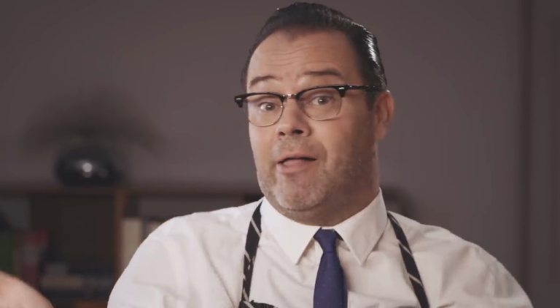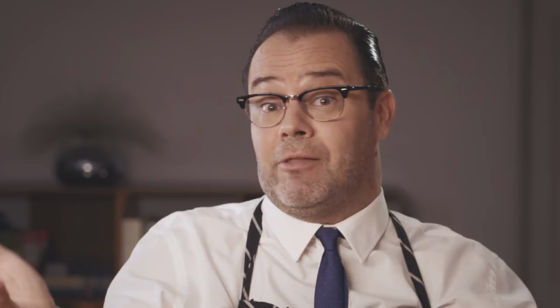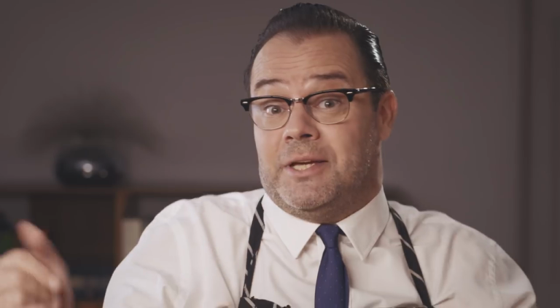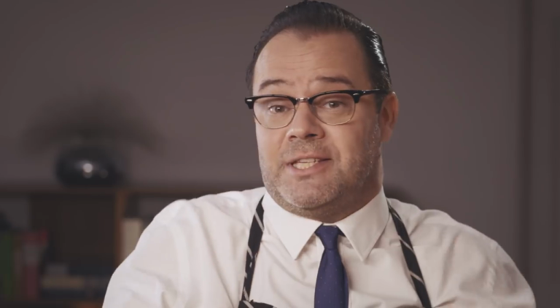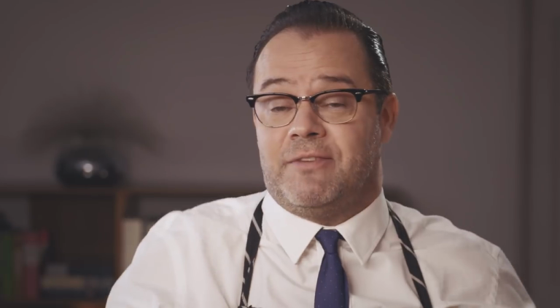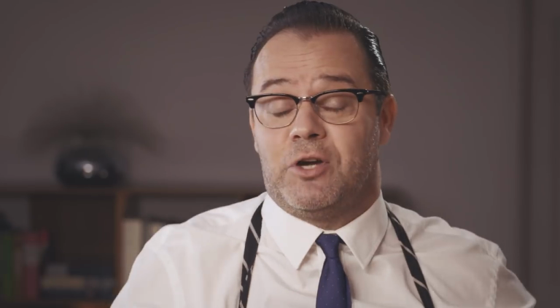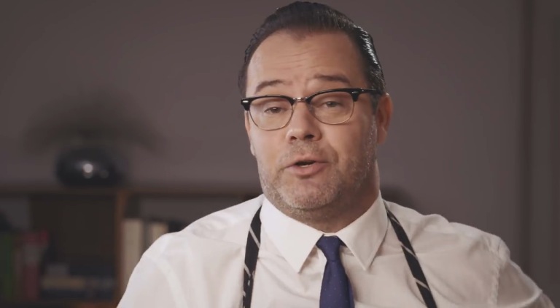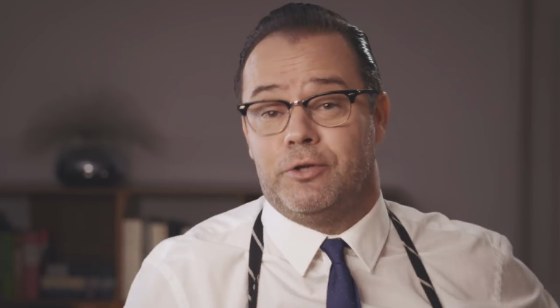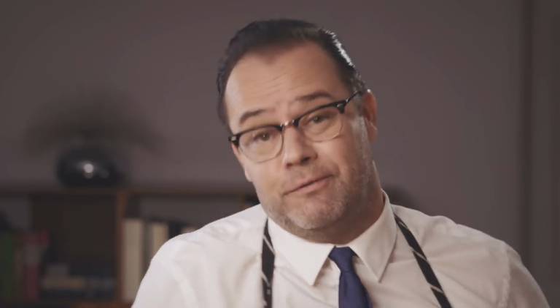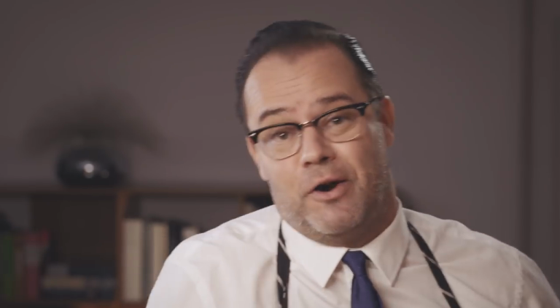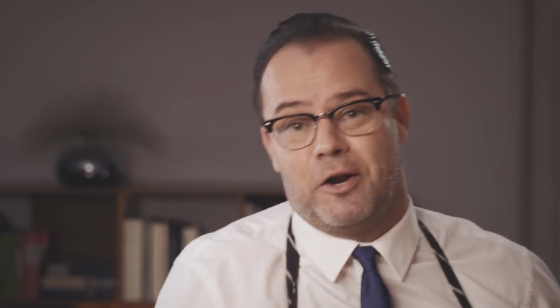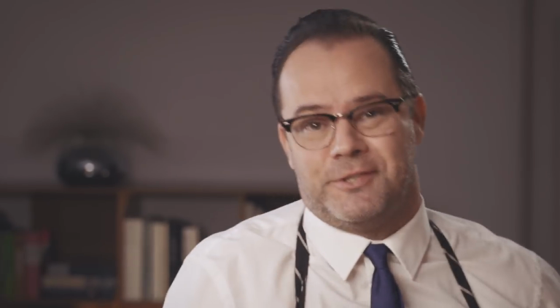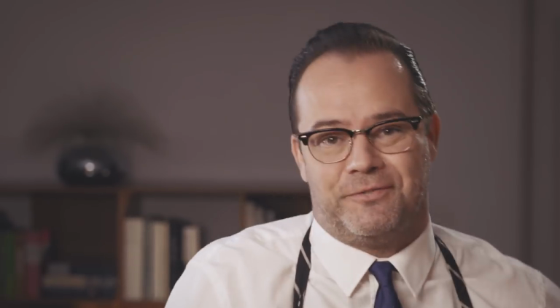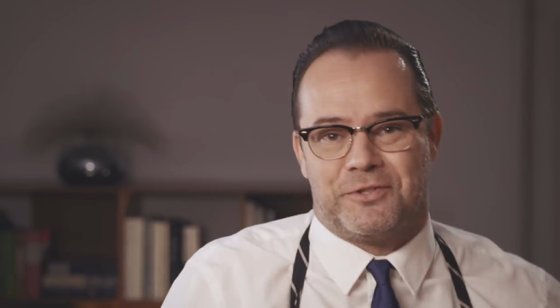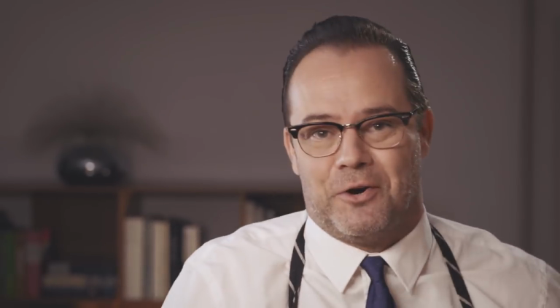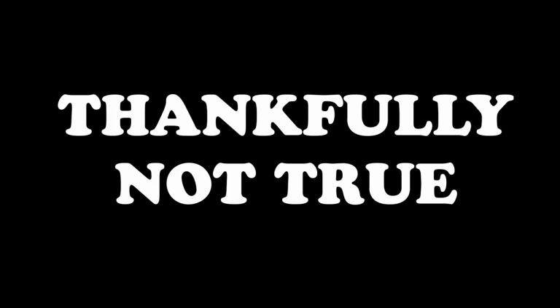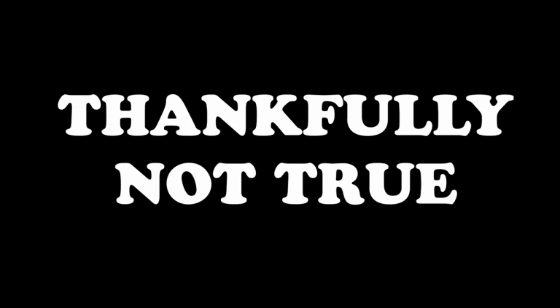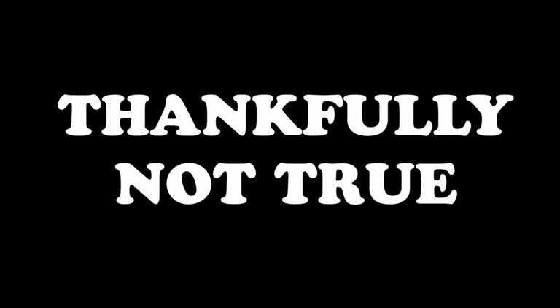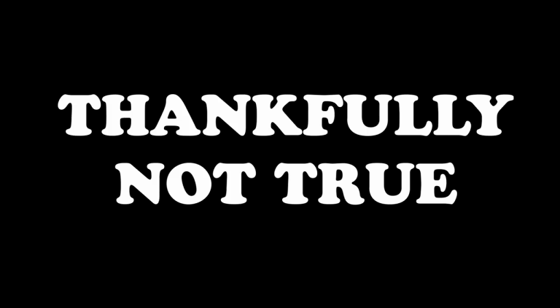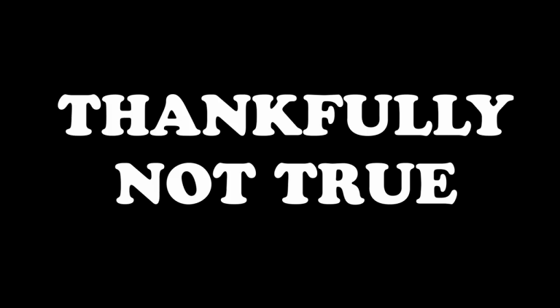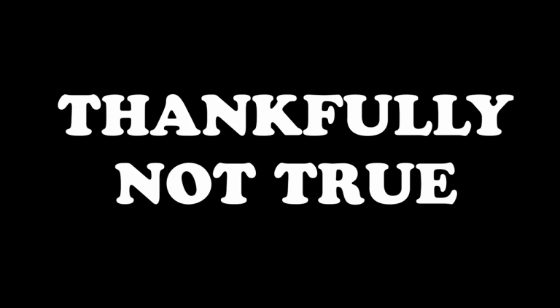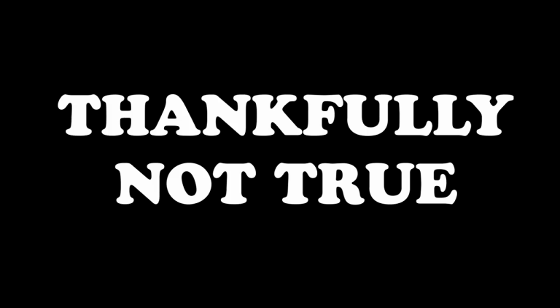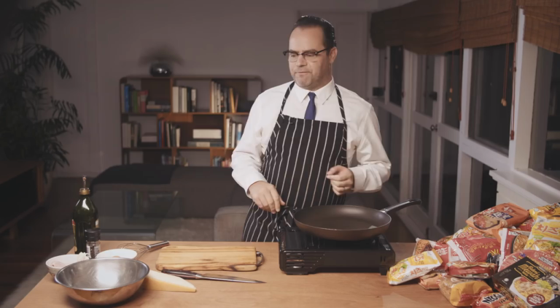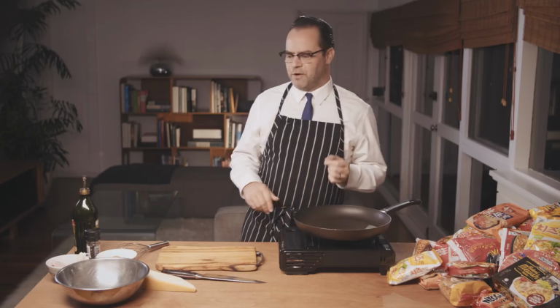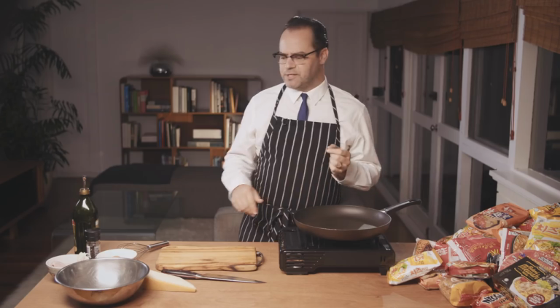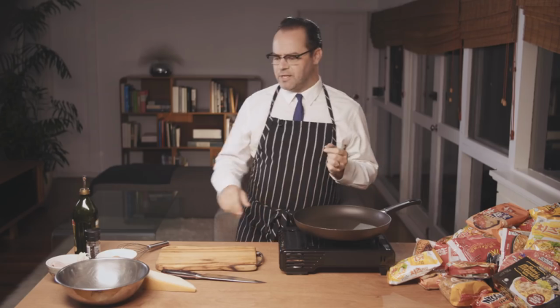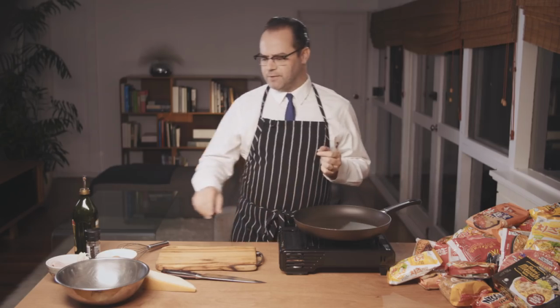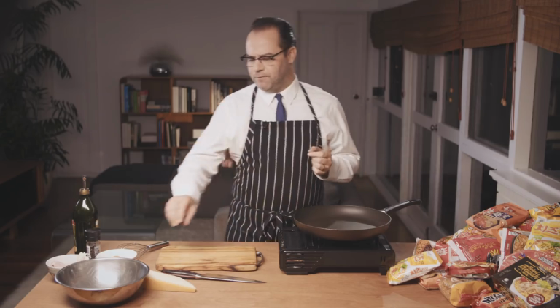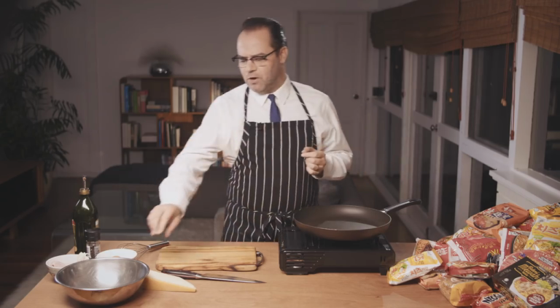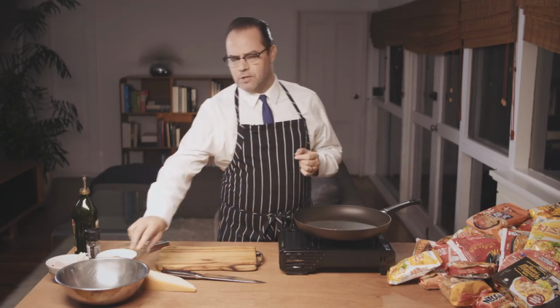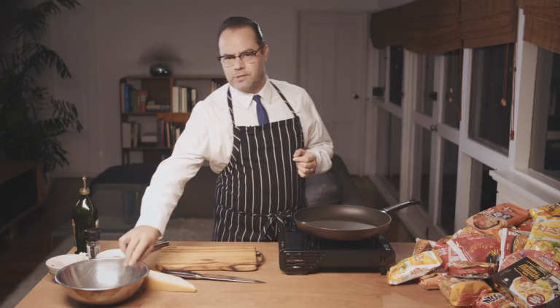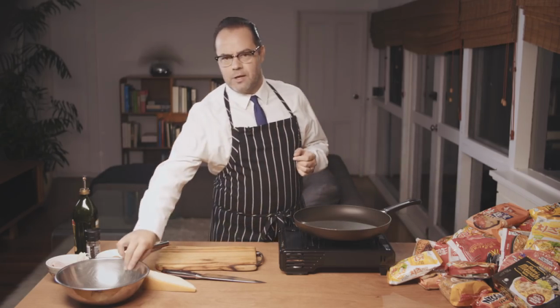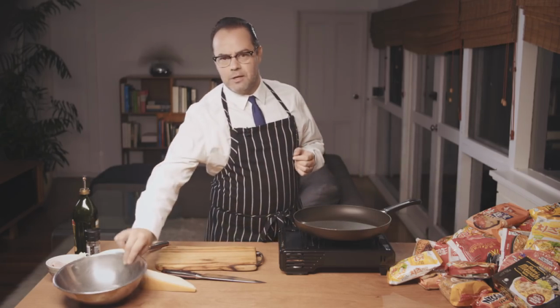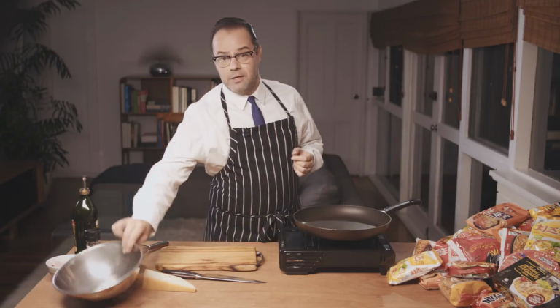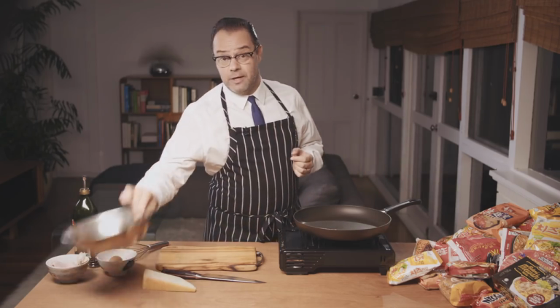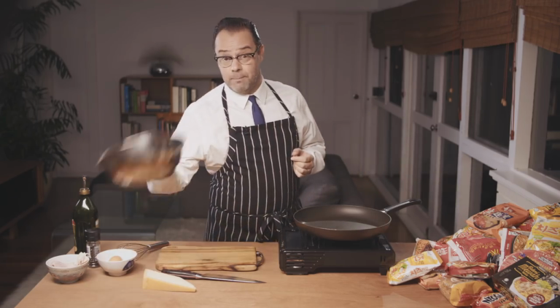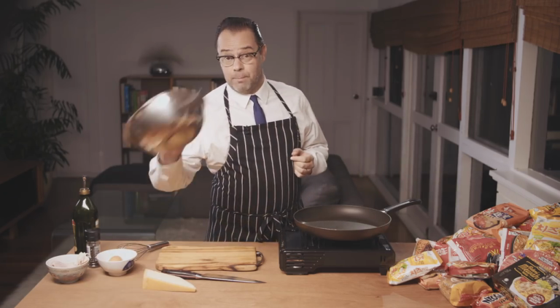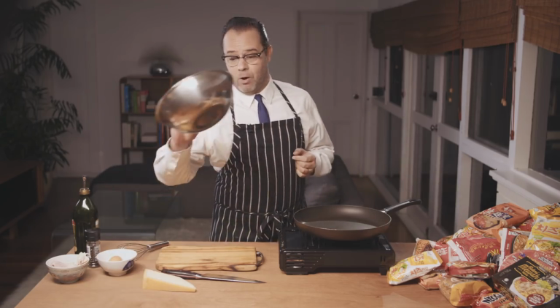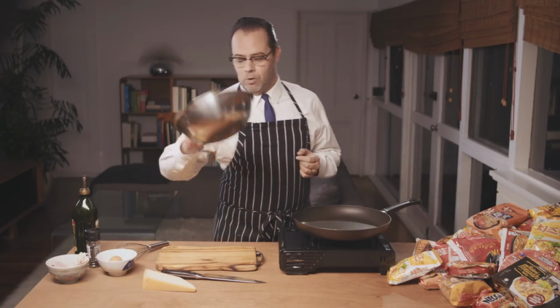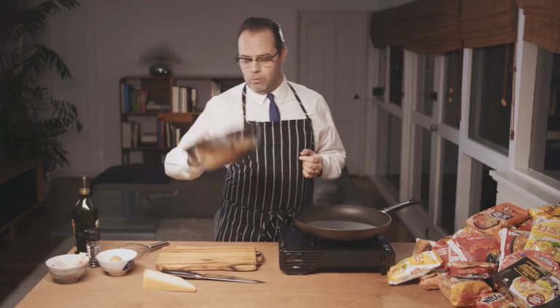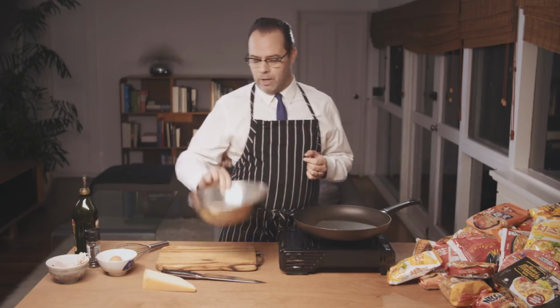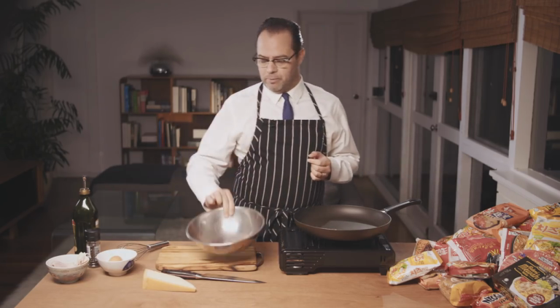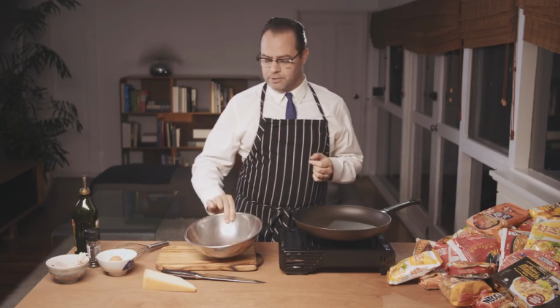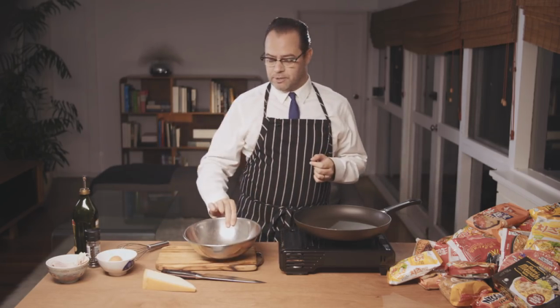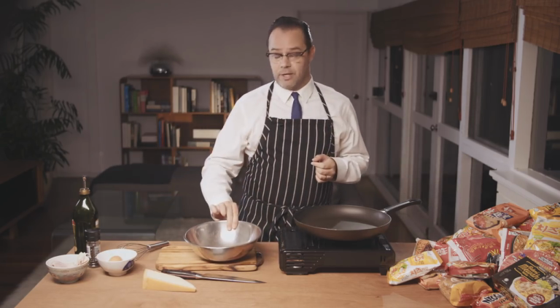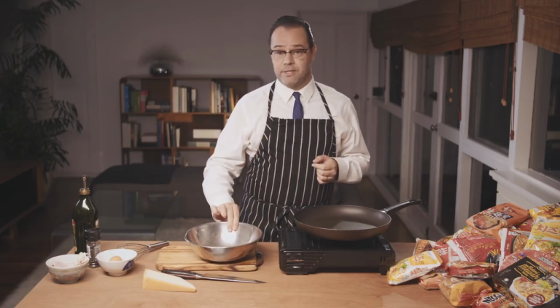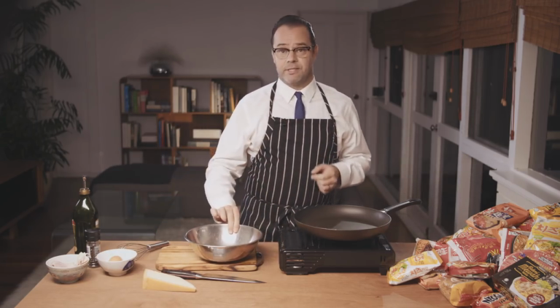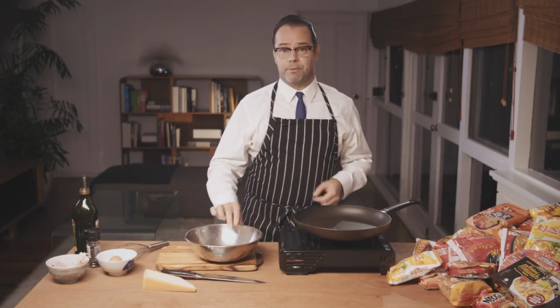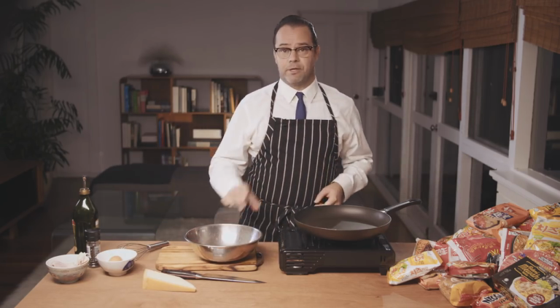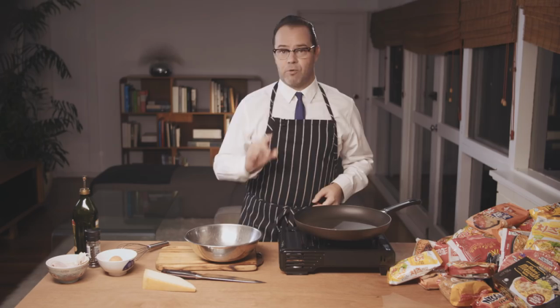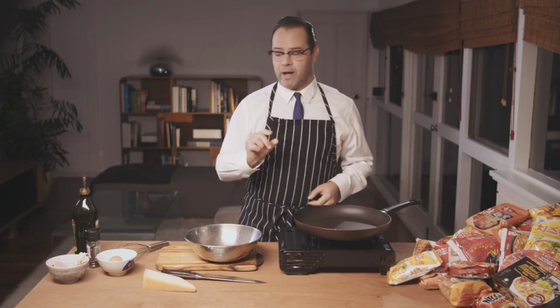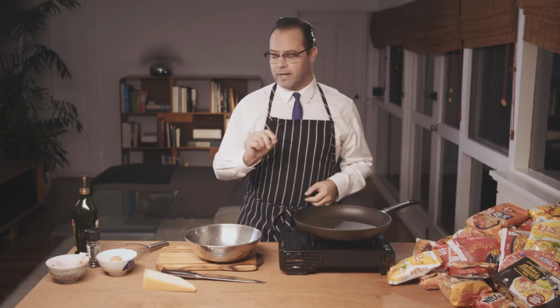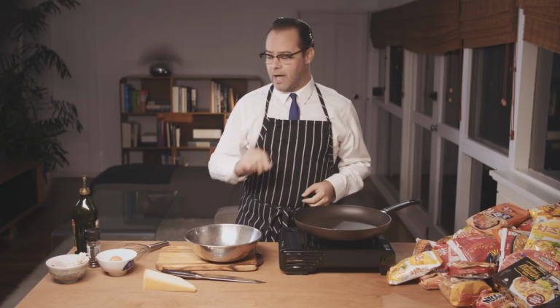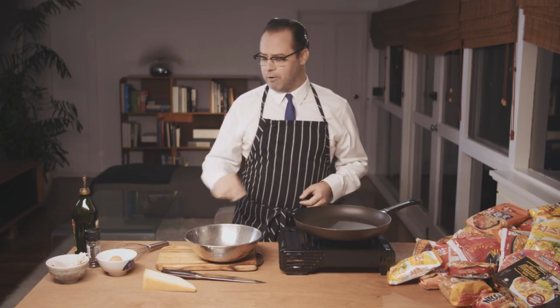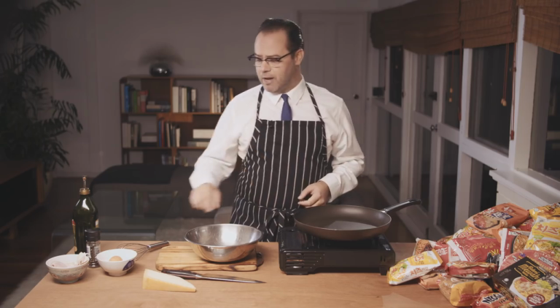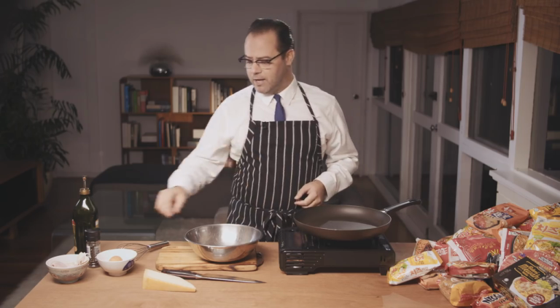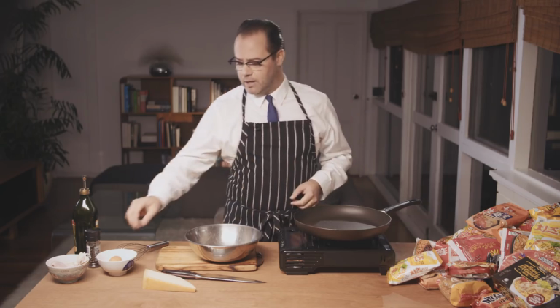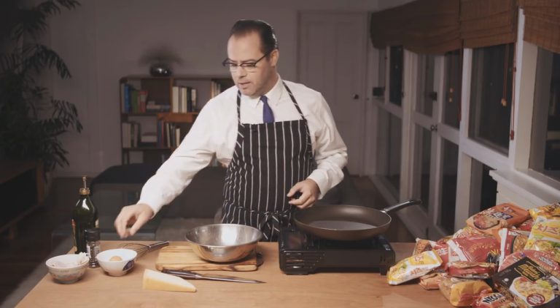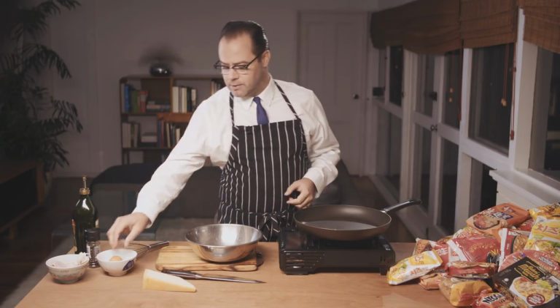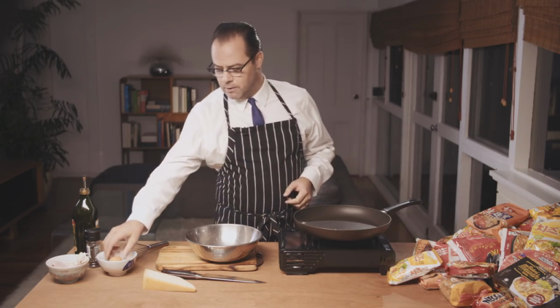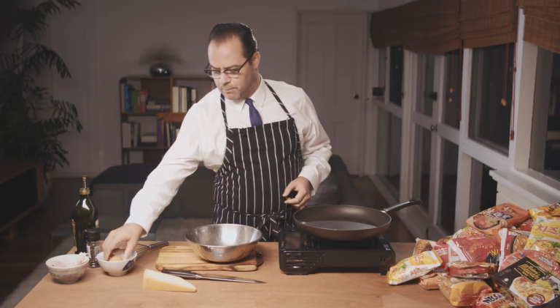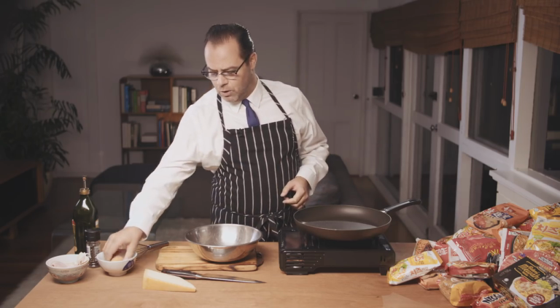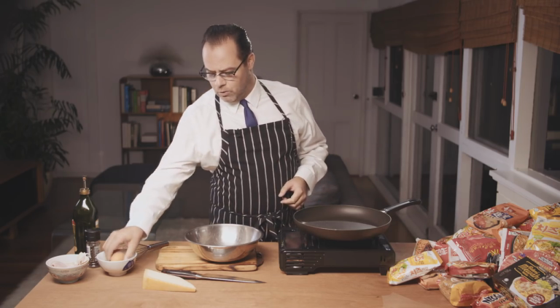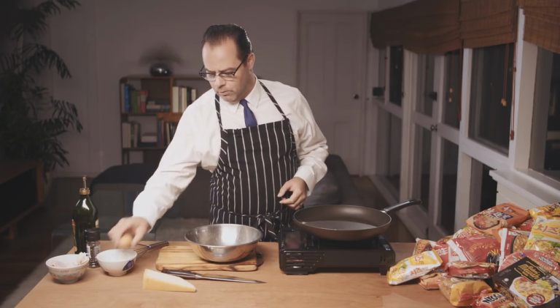Hell, it's even got nude photos of Josh. First things first, you need a bowl and we're just going to simply crack our egg into the bowl.